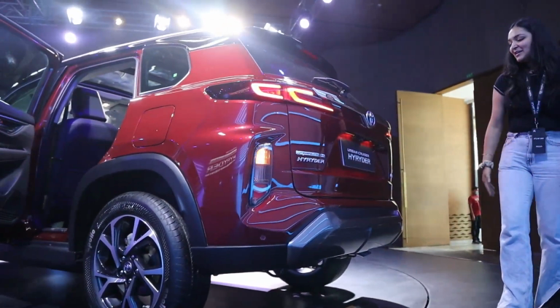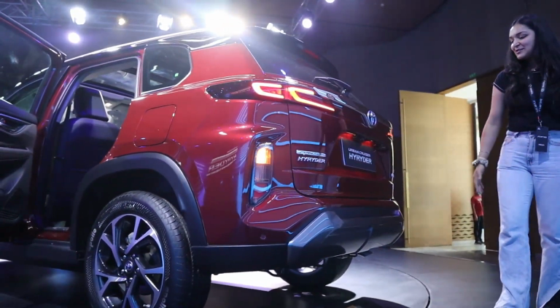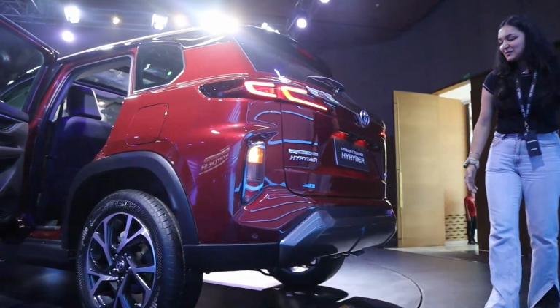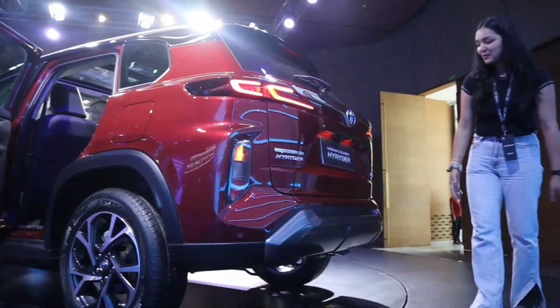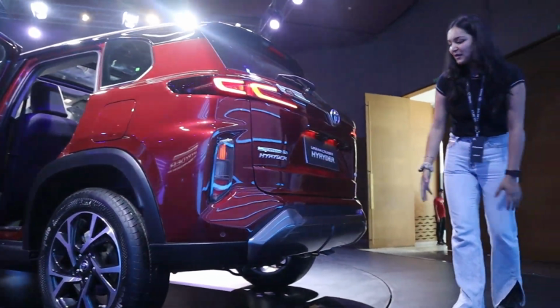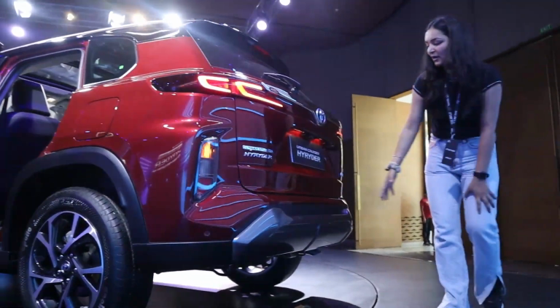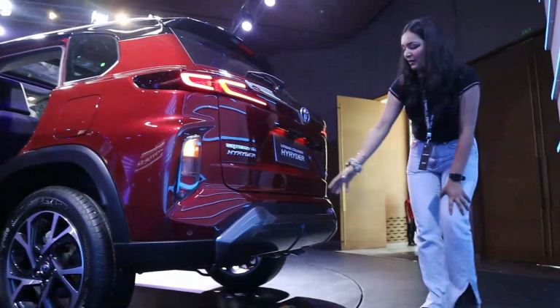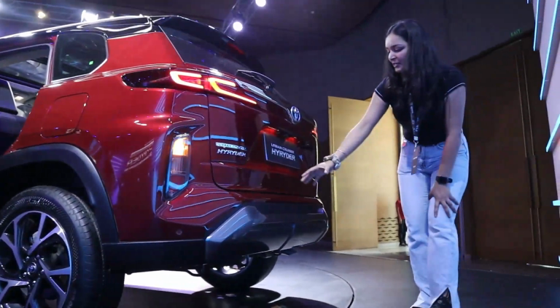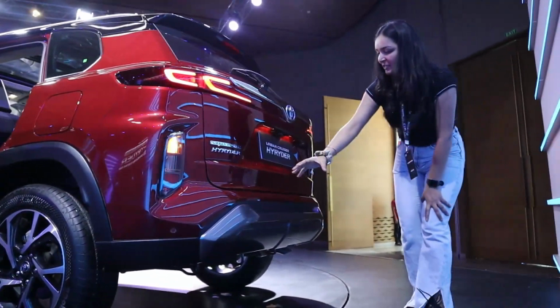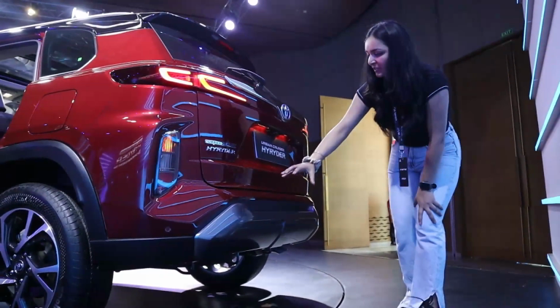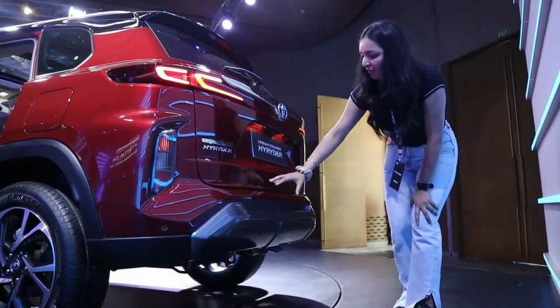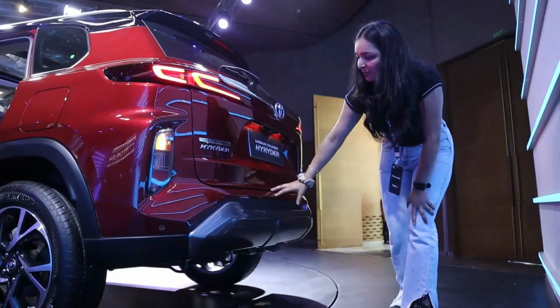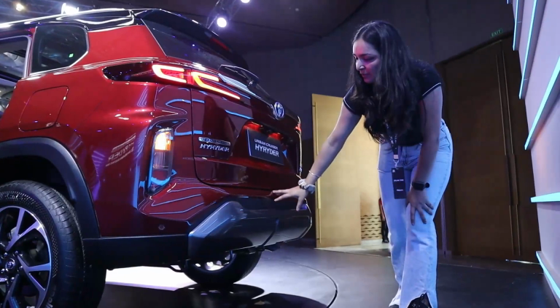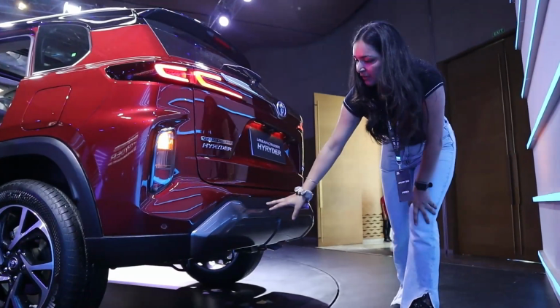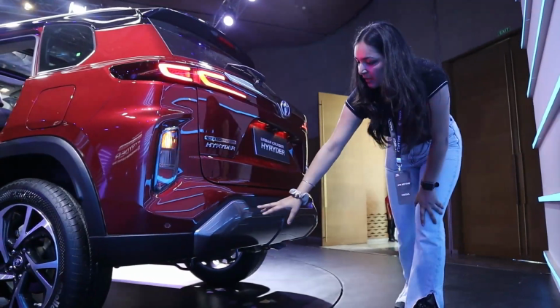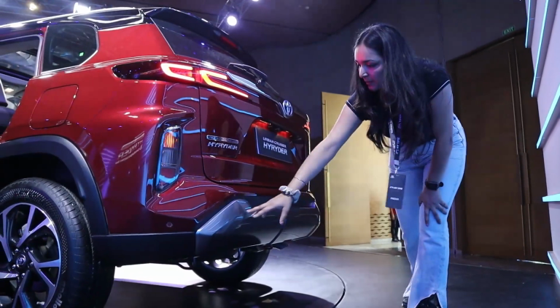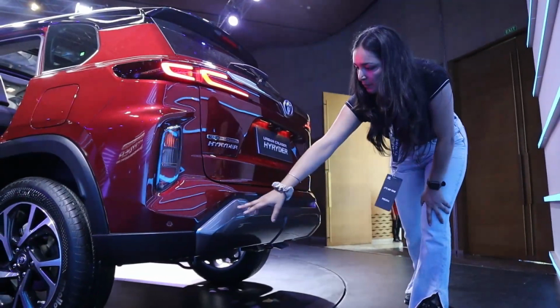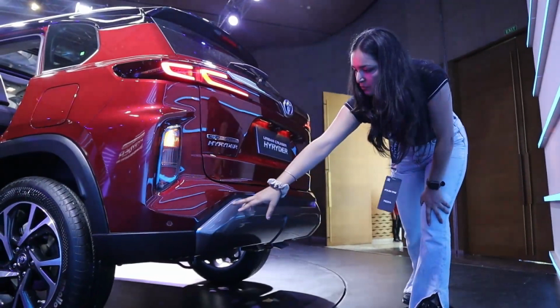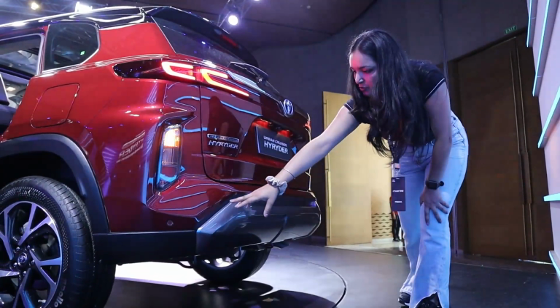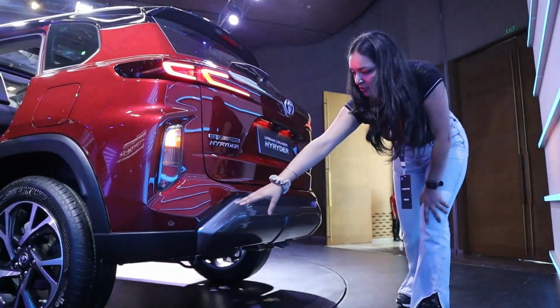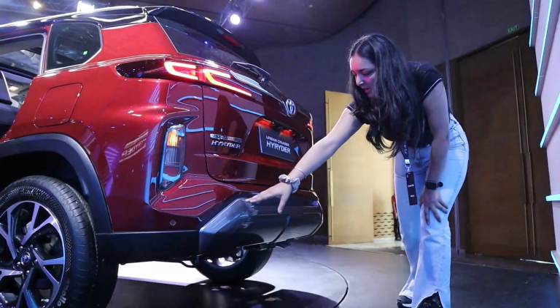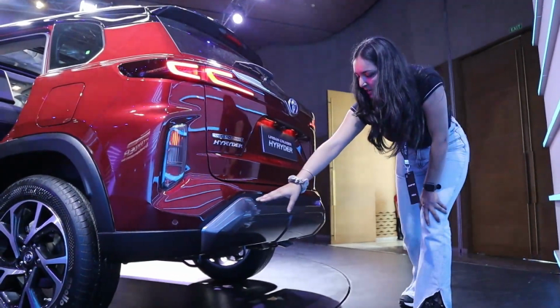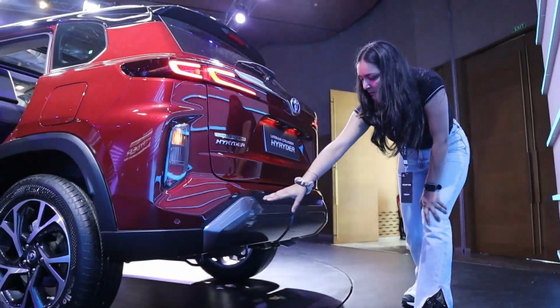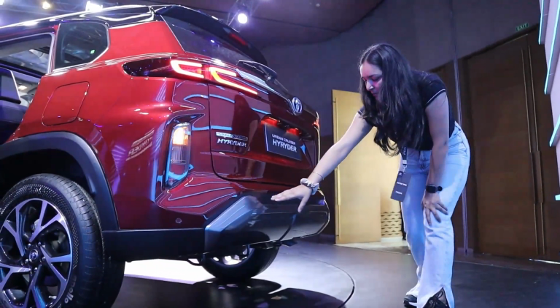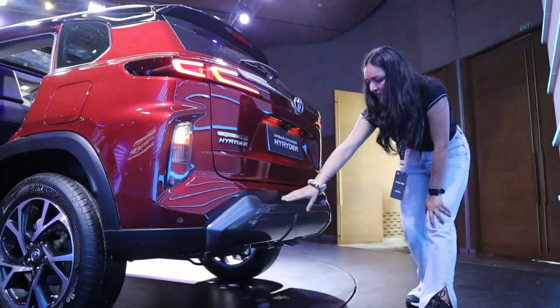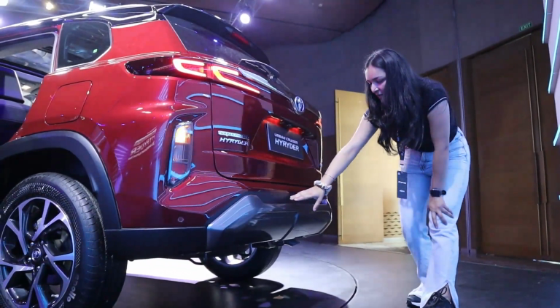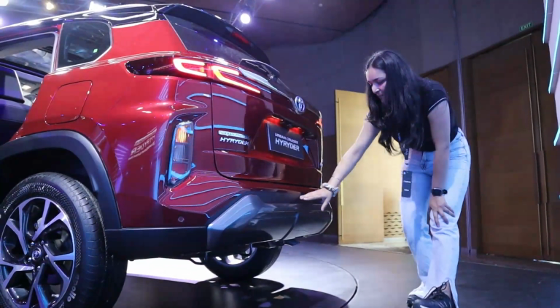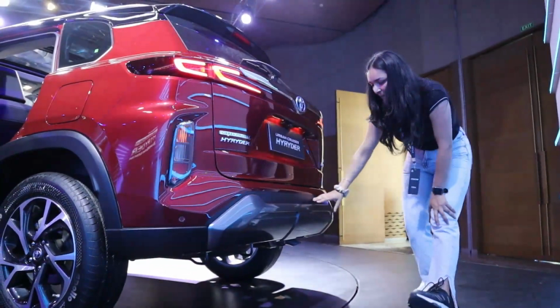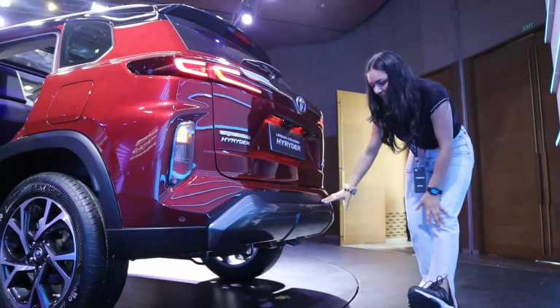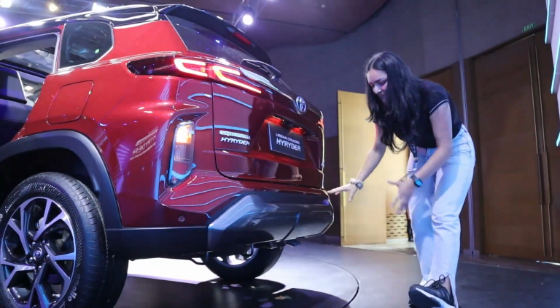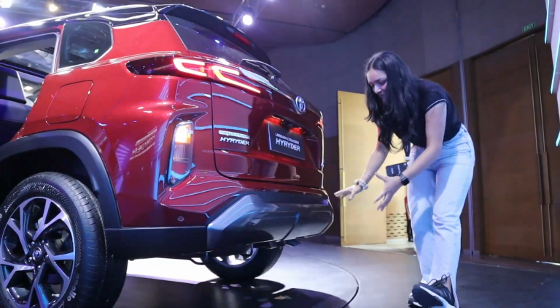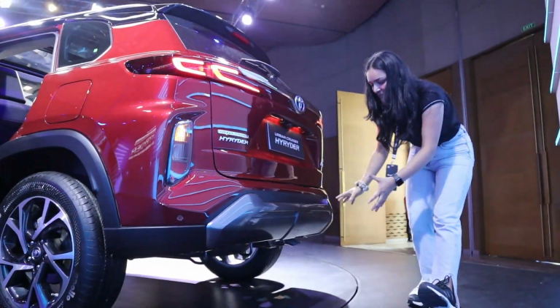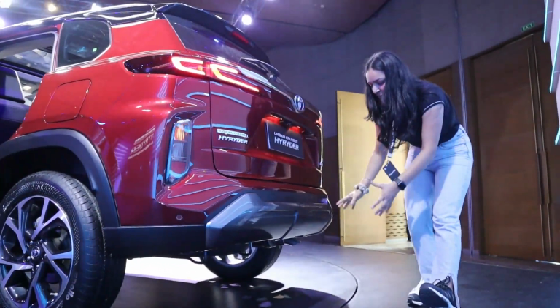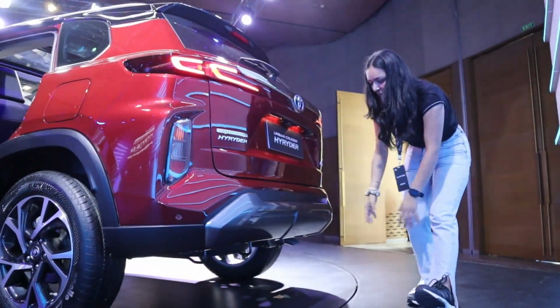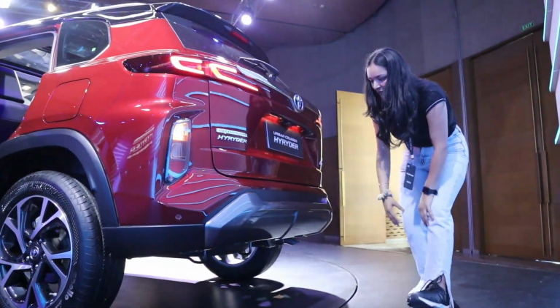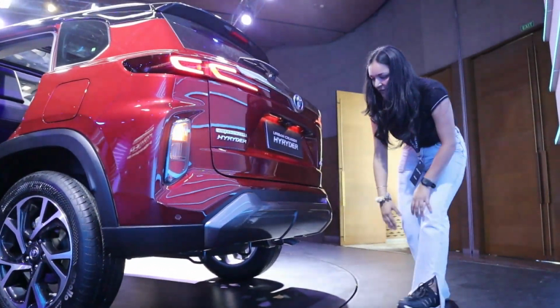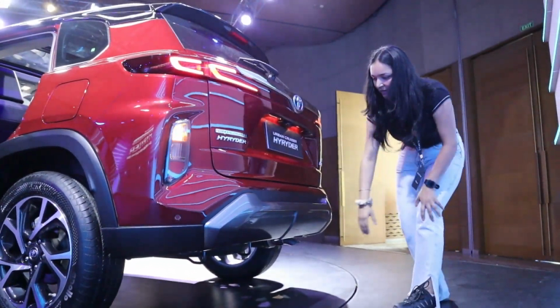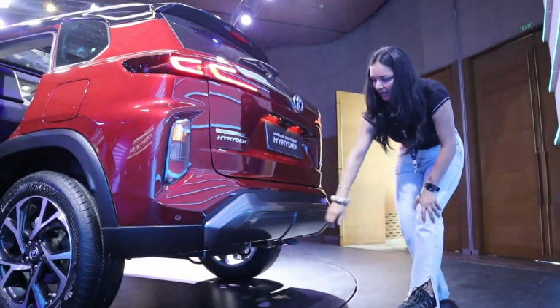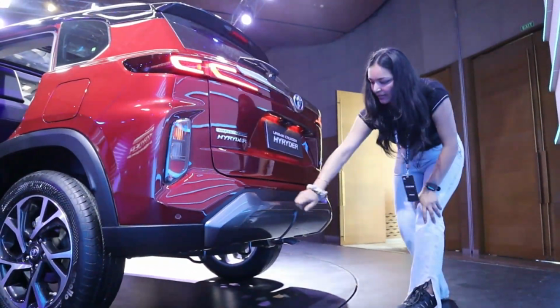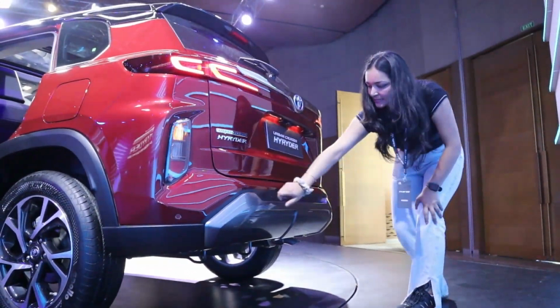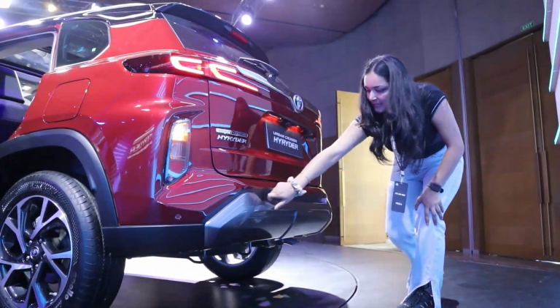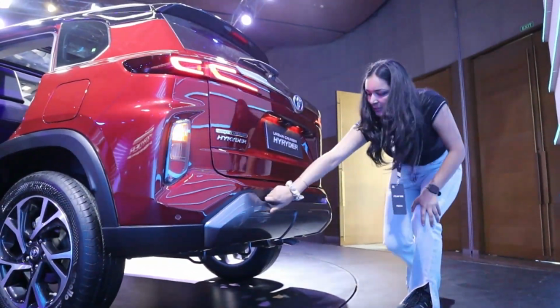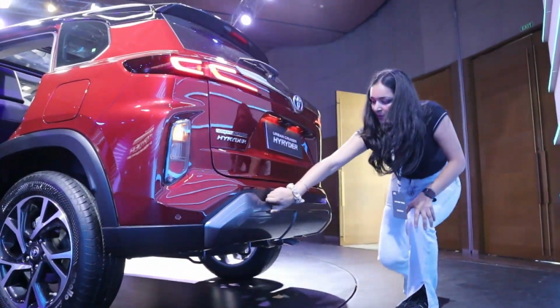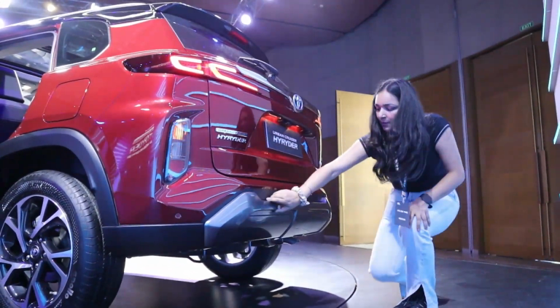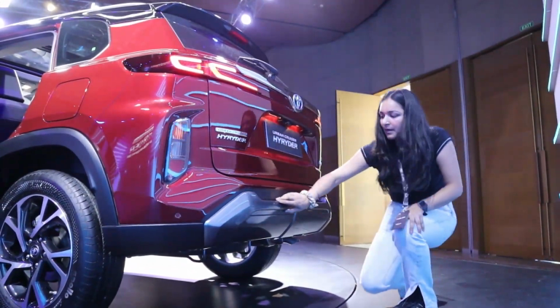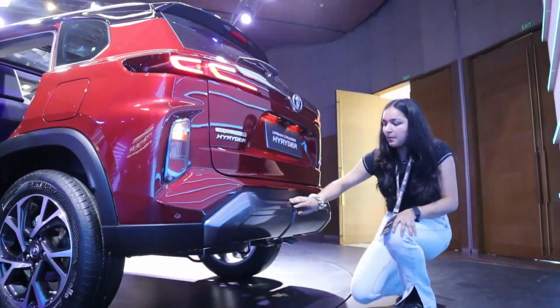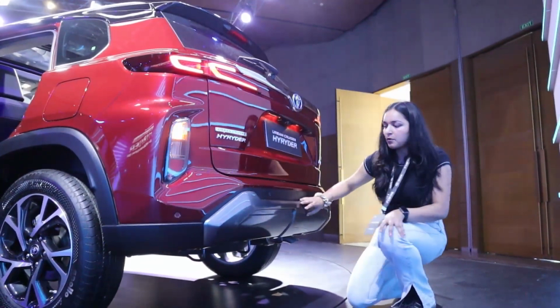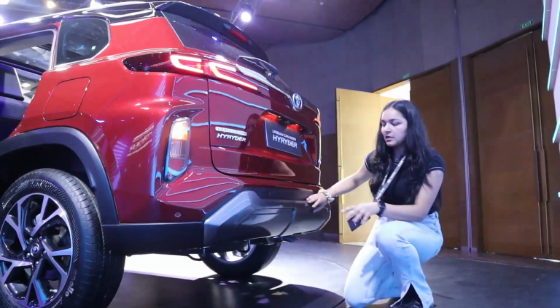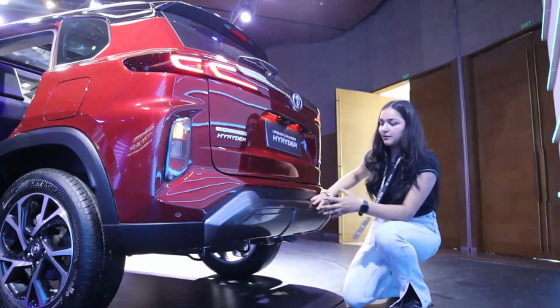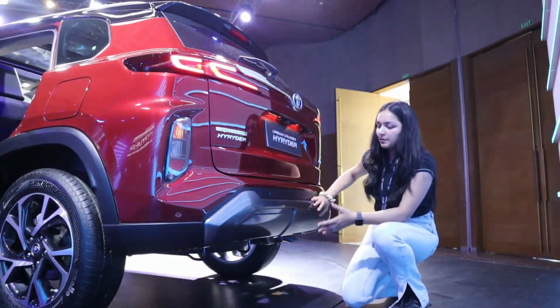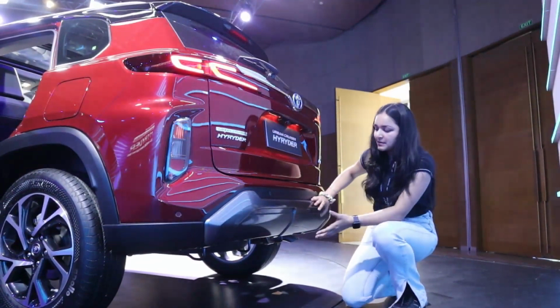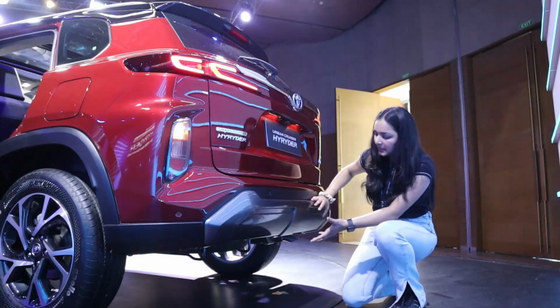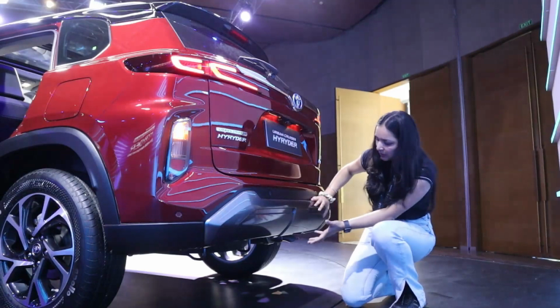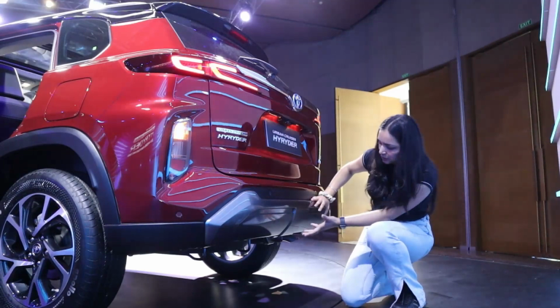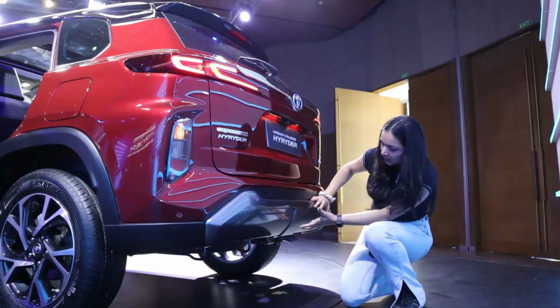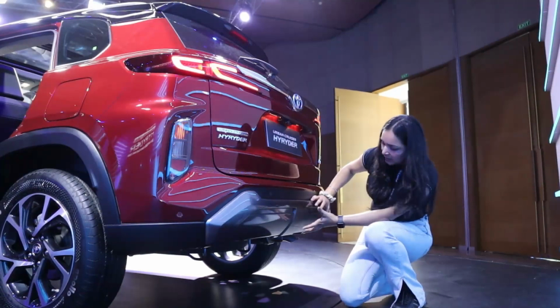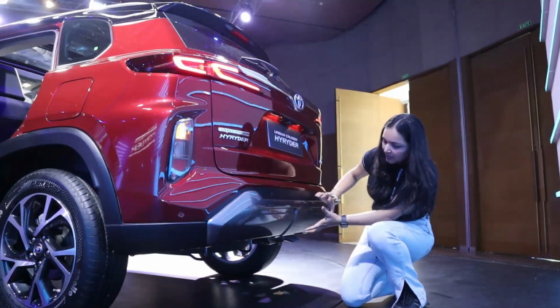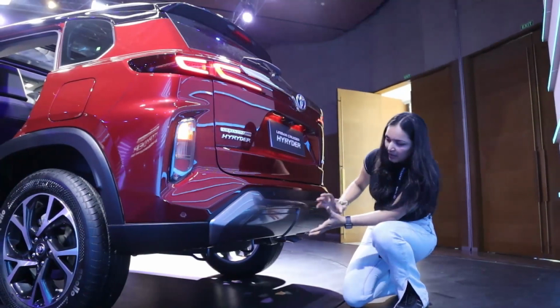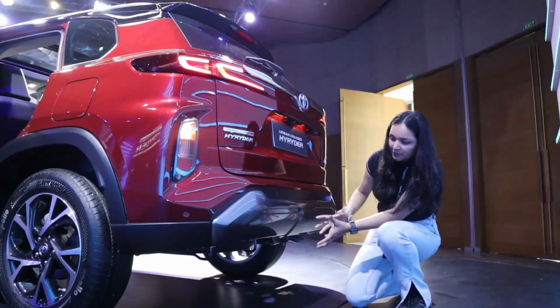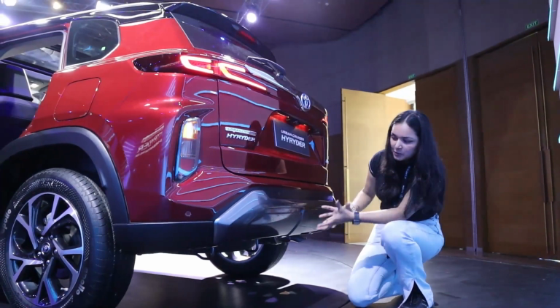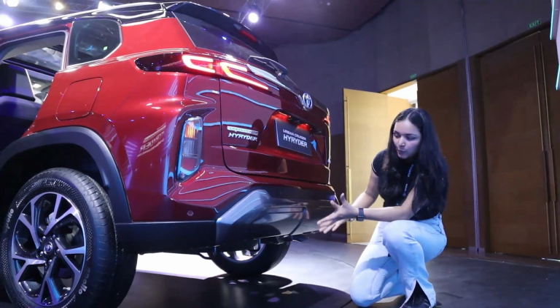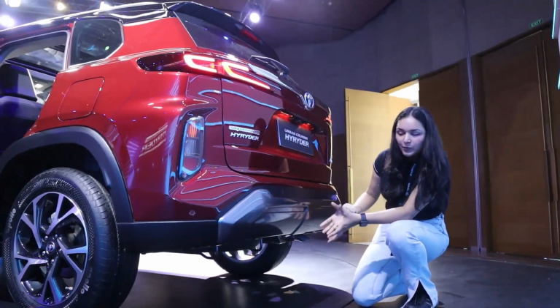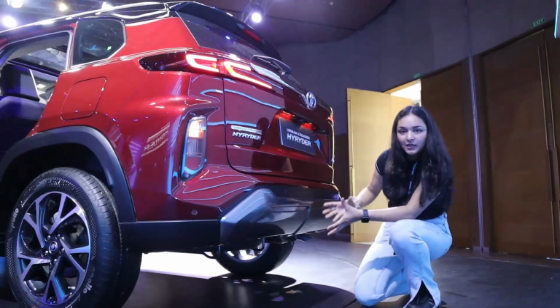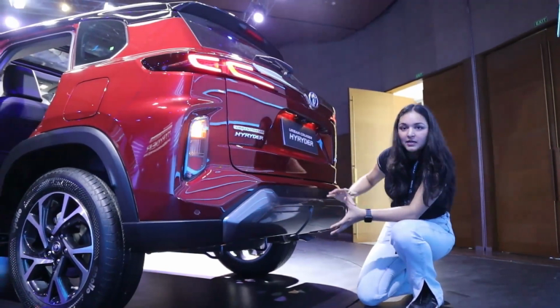On the rear you will also get 4 parking sensors. You will get a silver skid plate which looks pretty sporty.